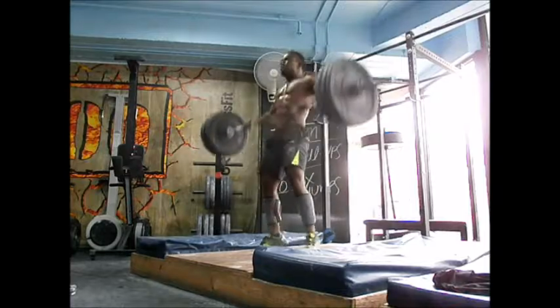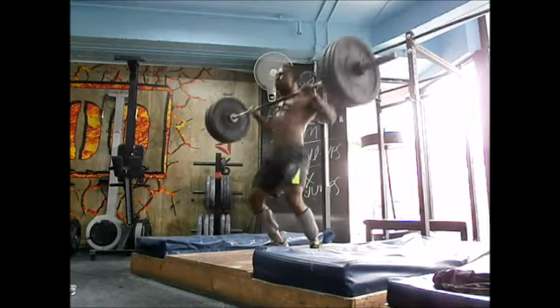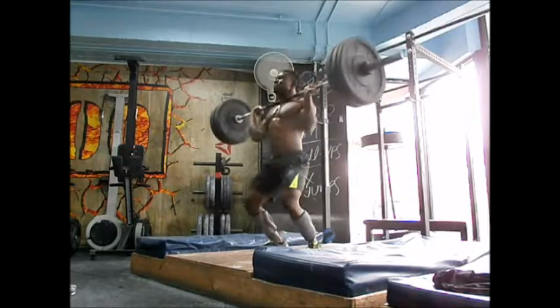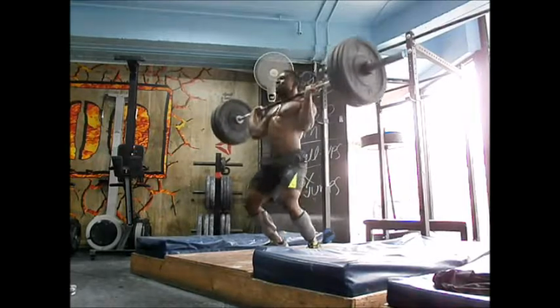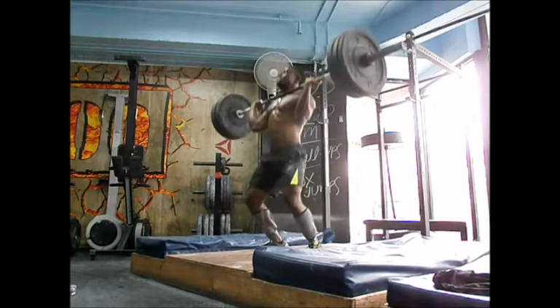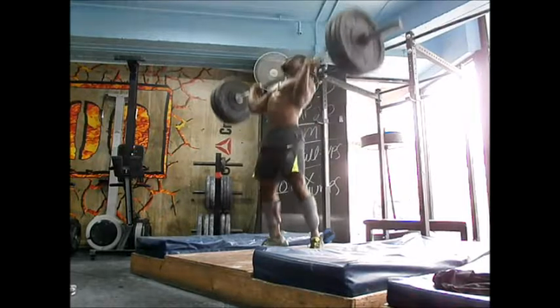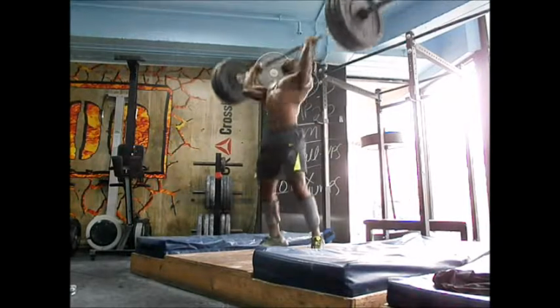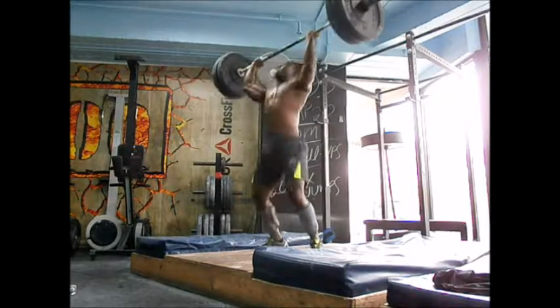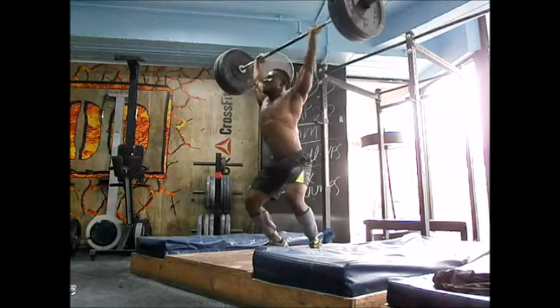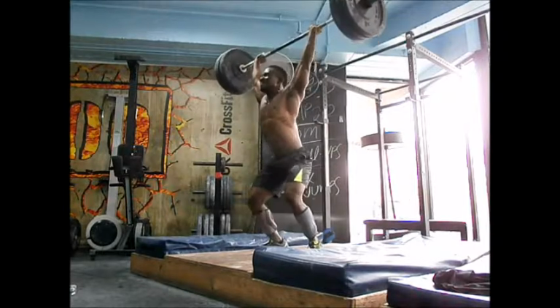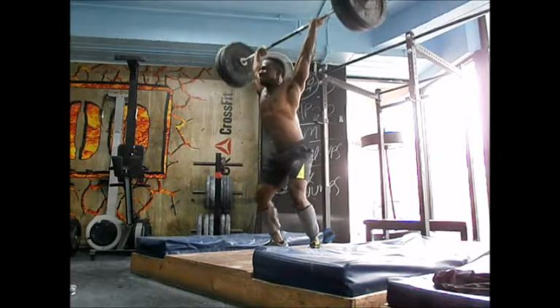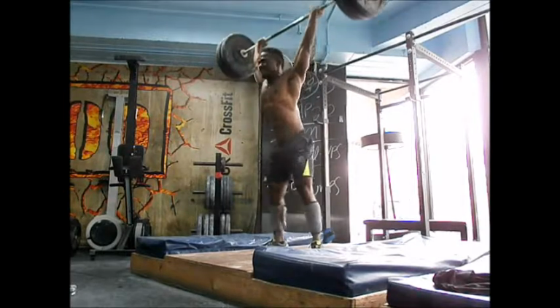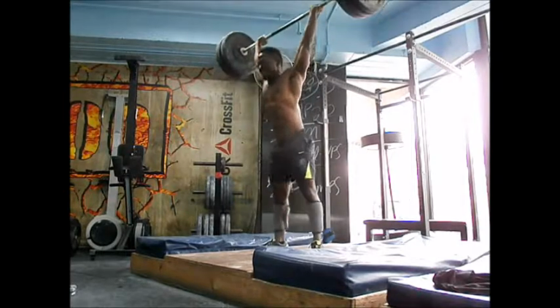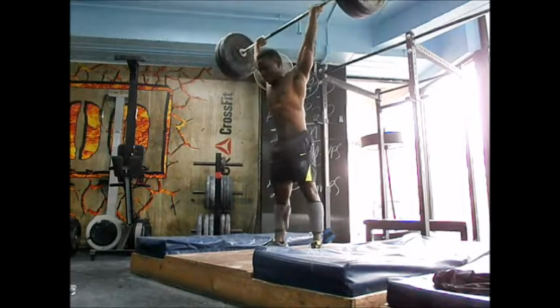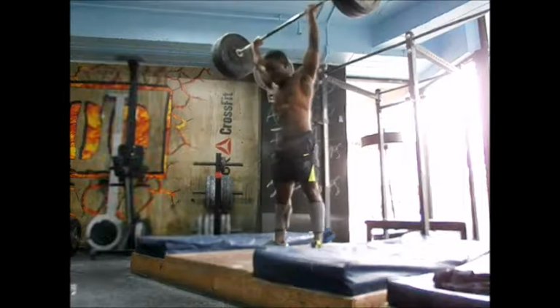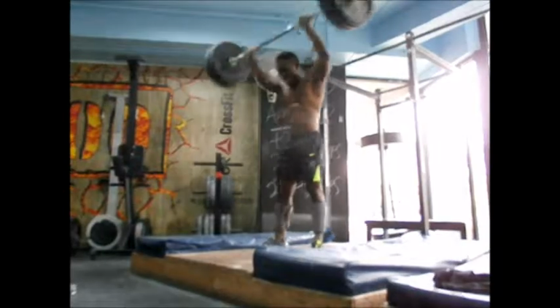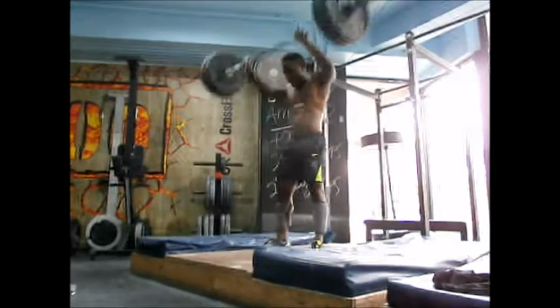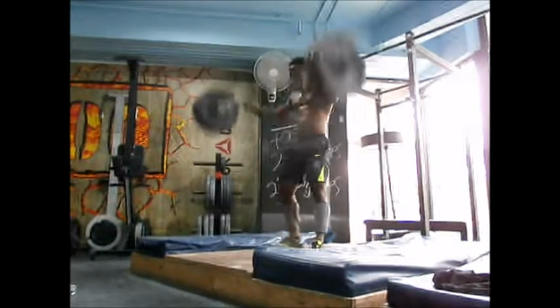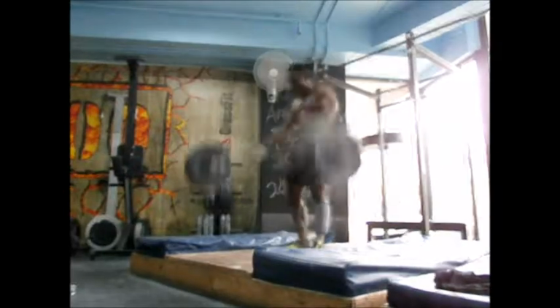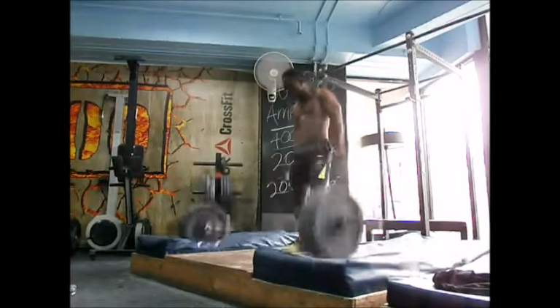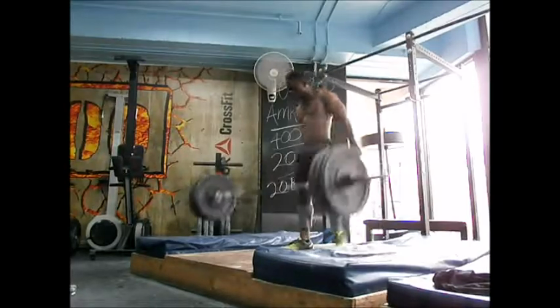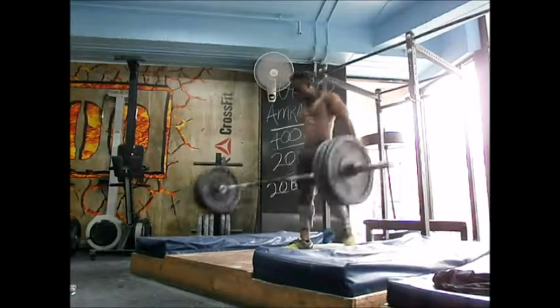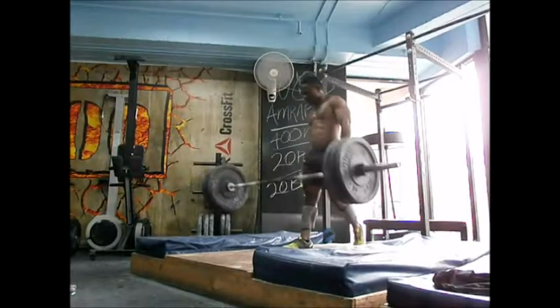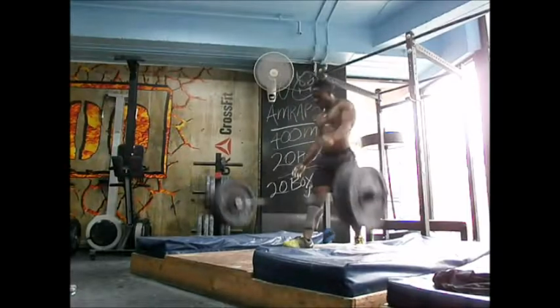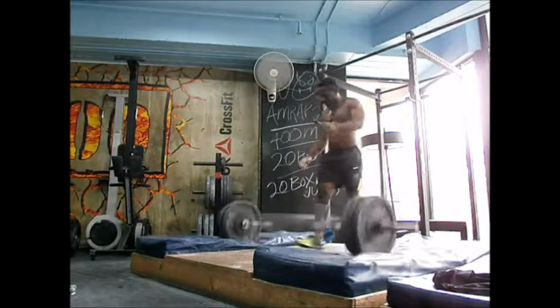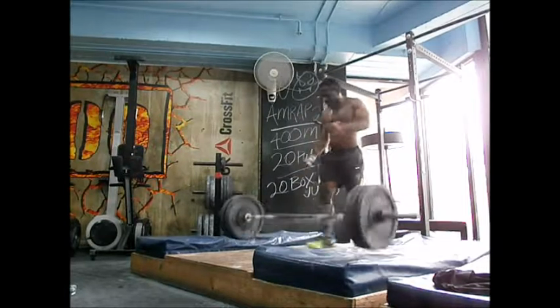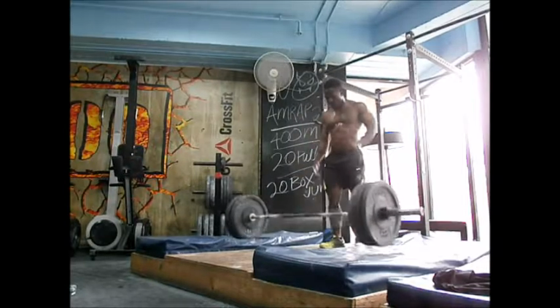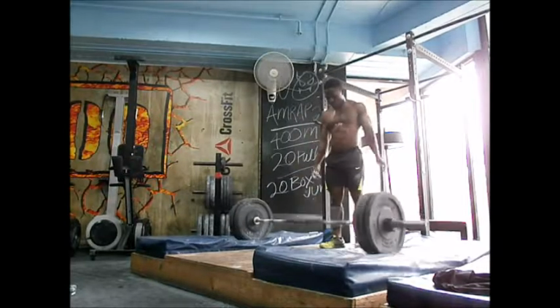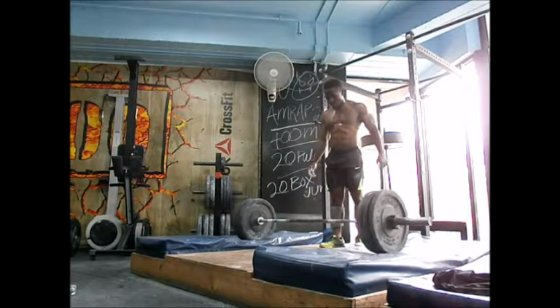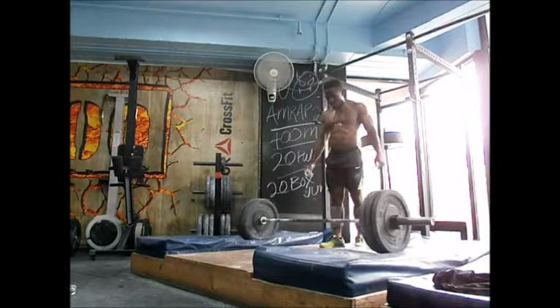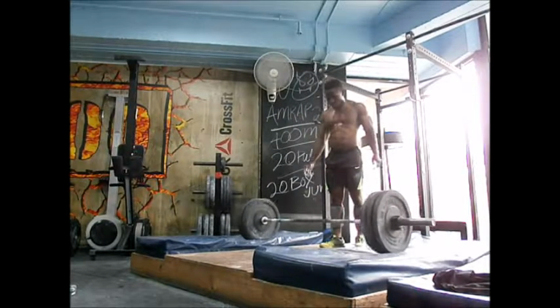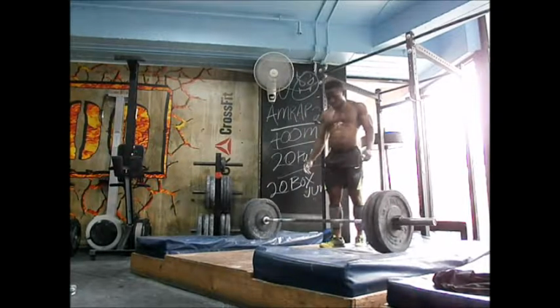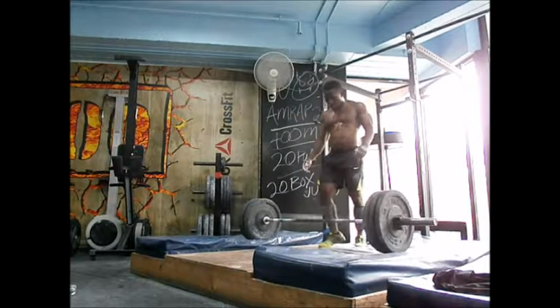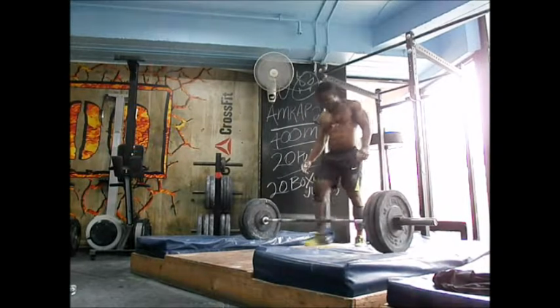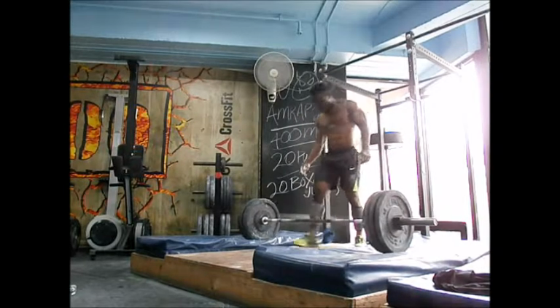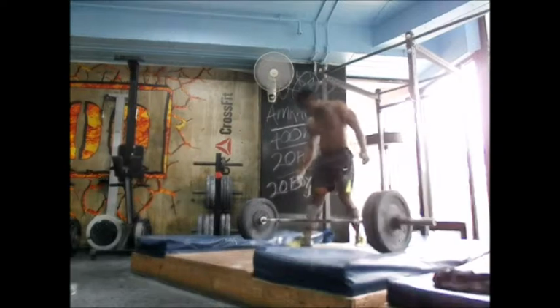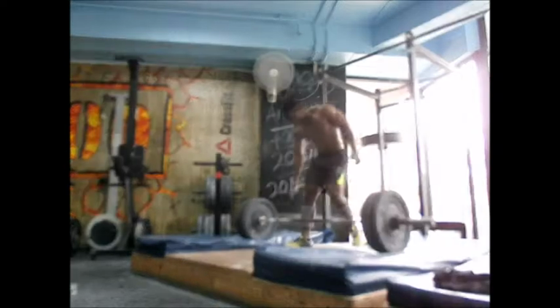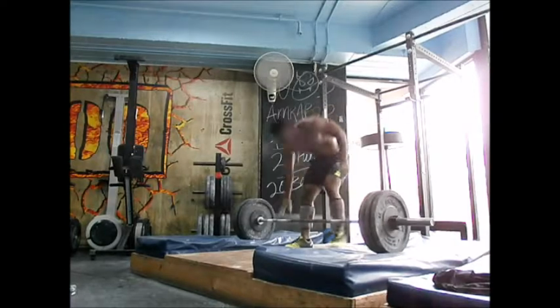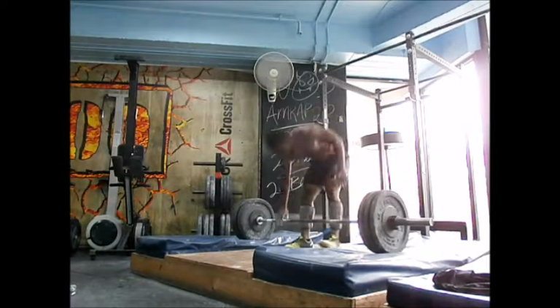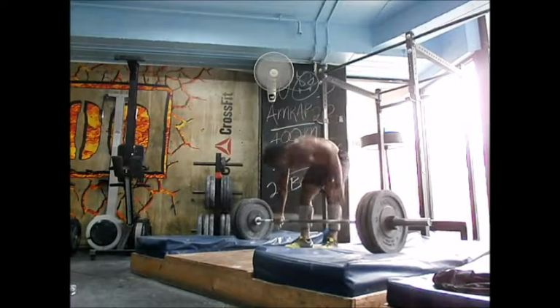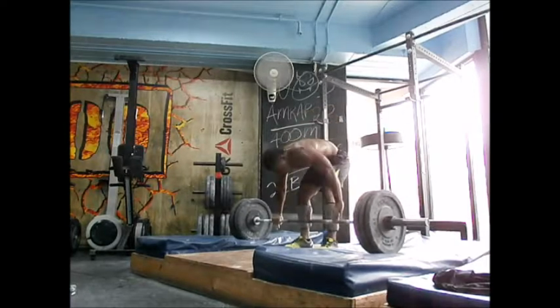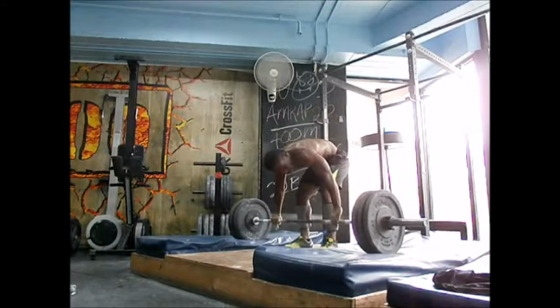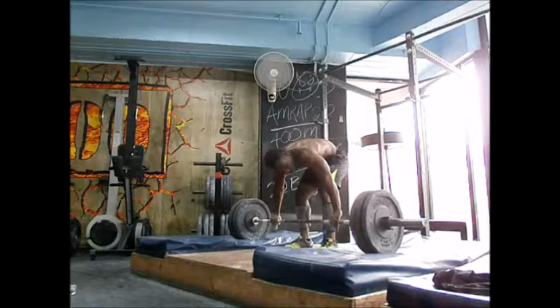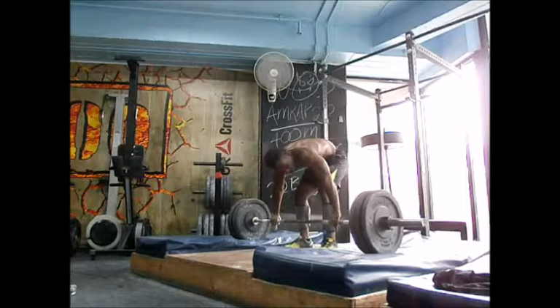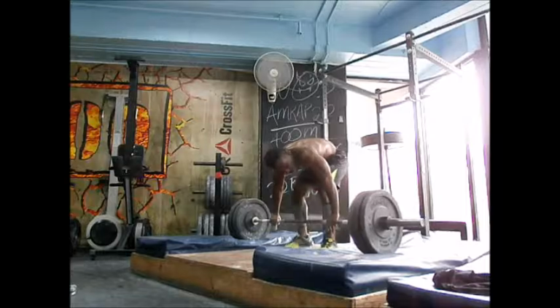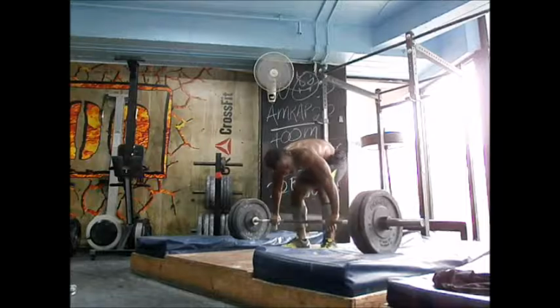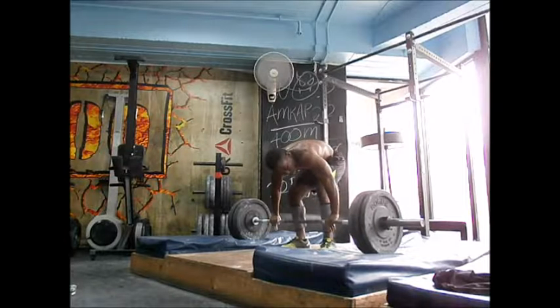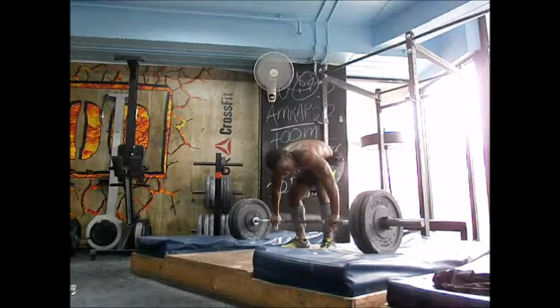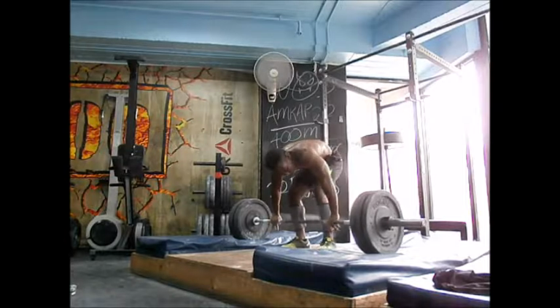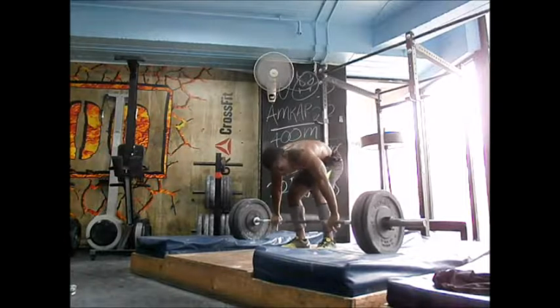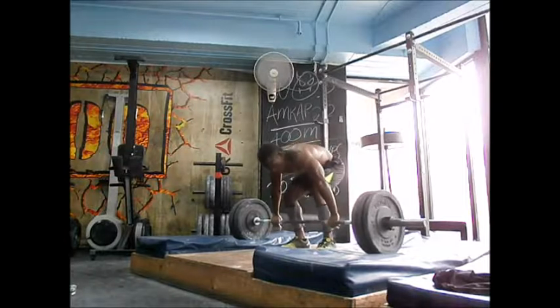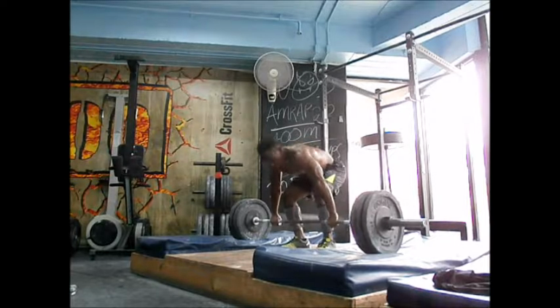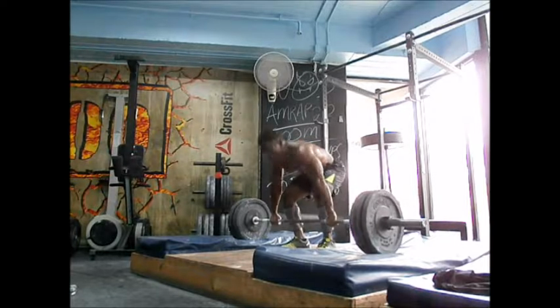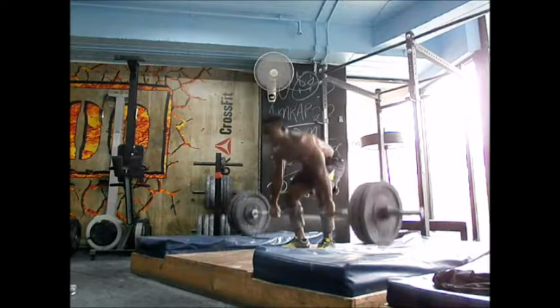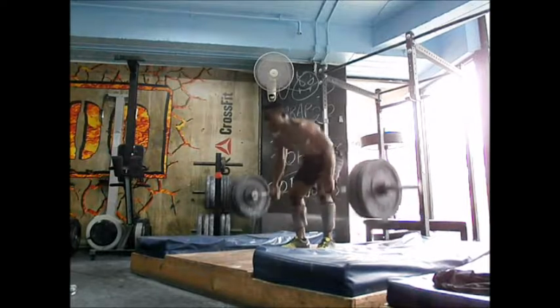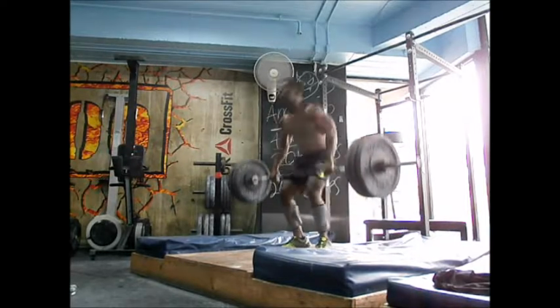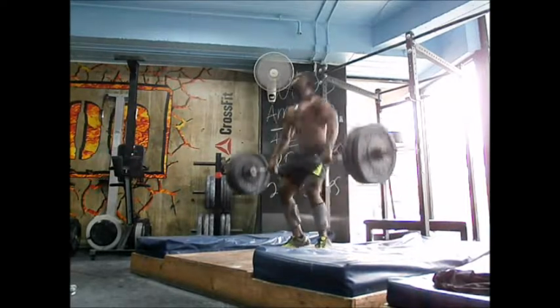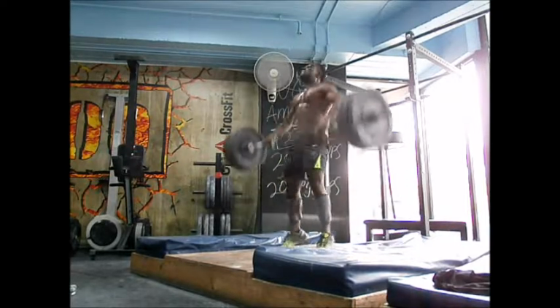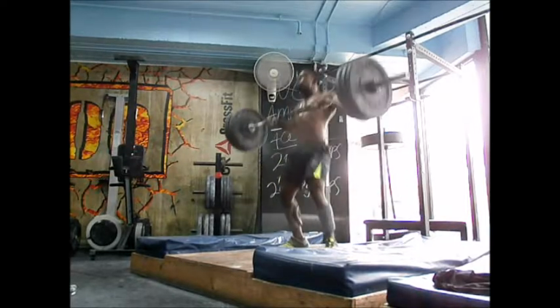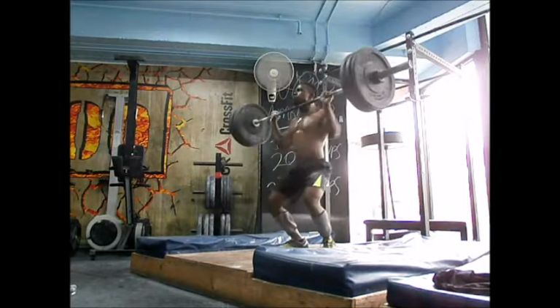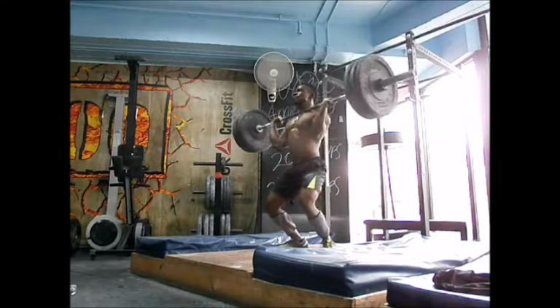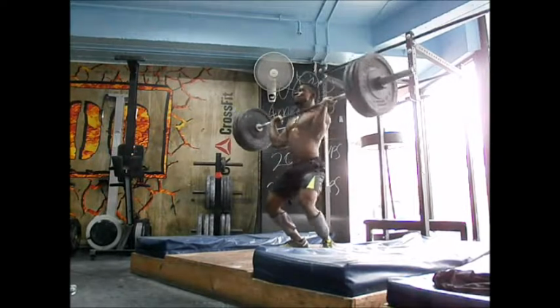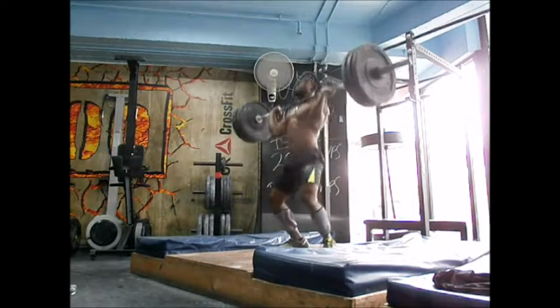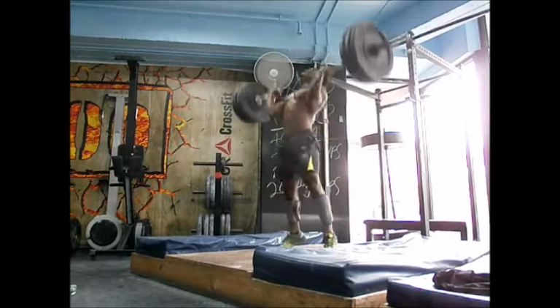One, three, one, three. One, two, three. One, two, three.